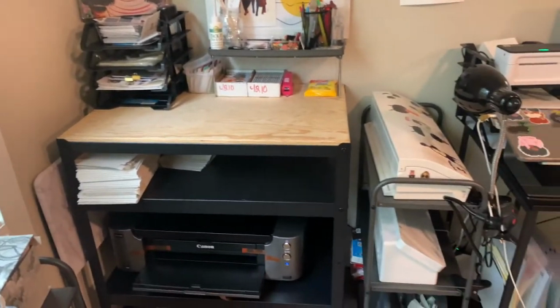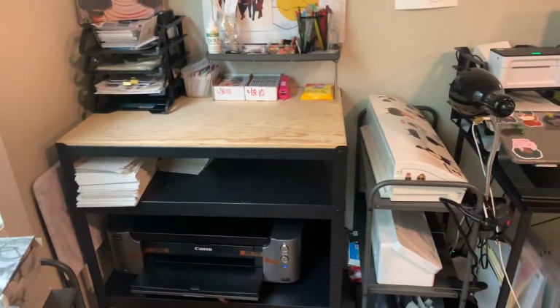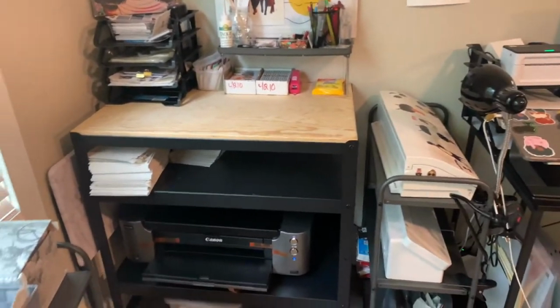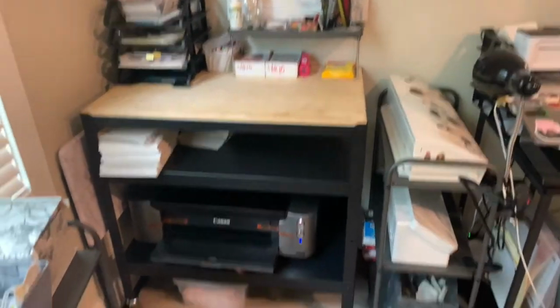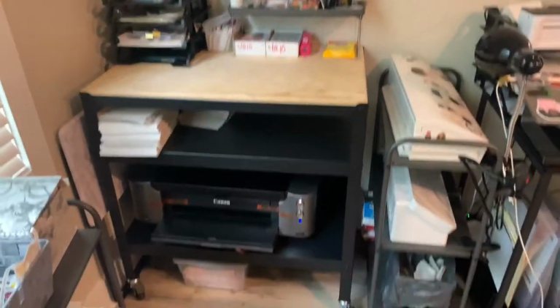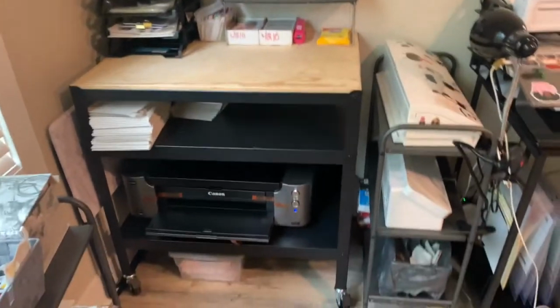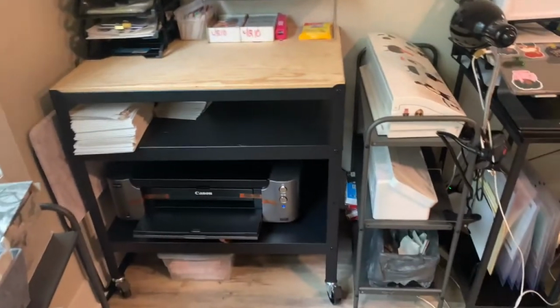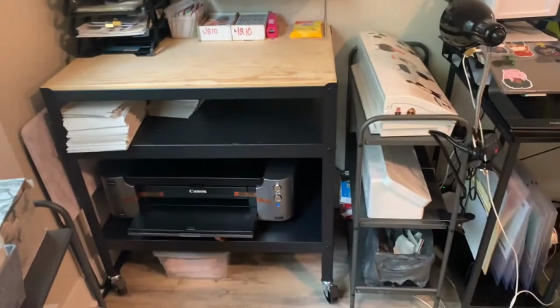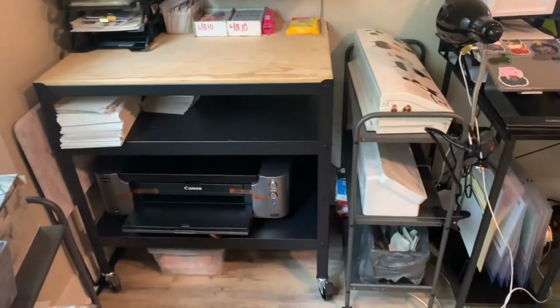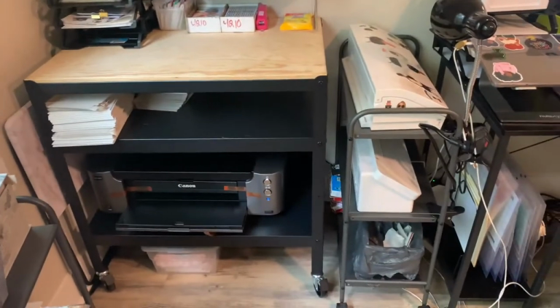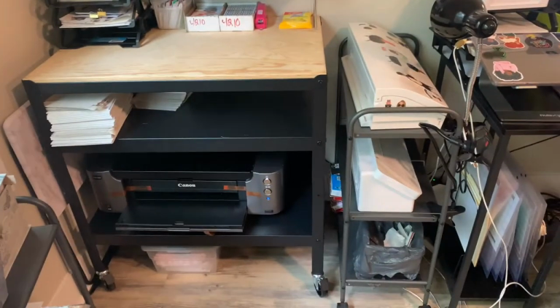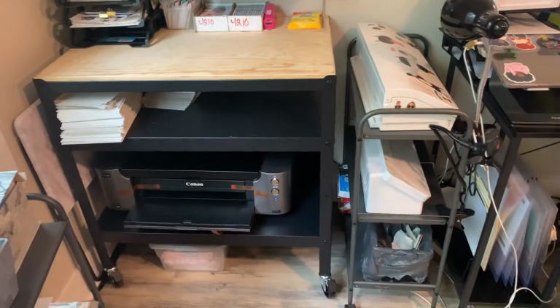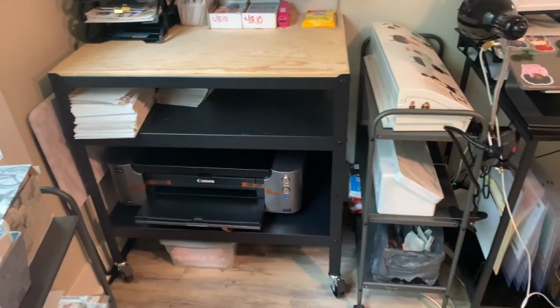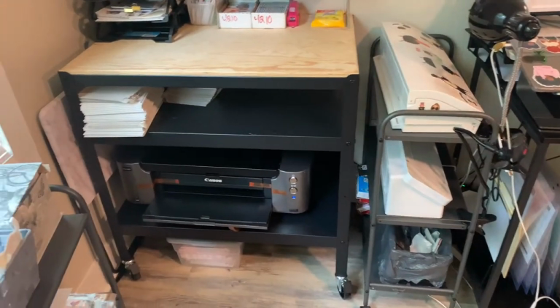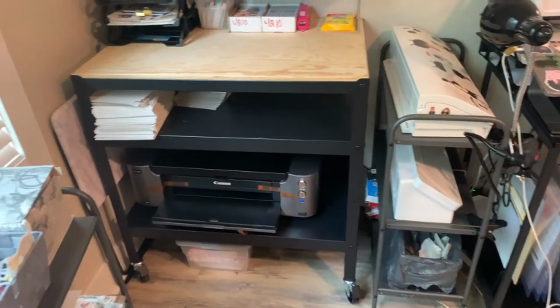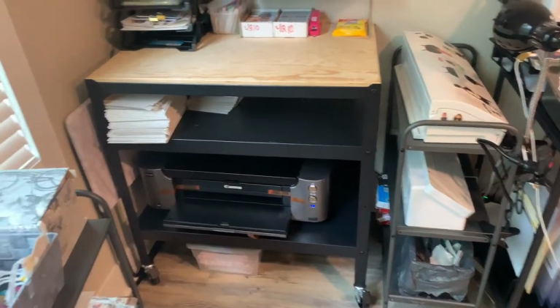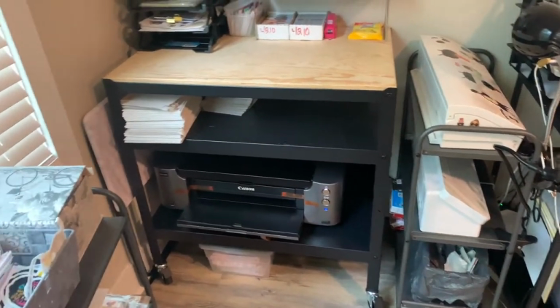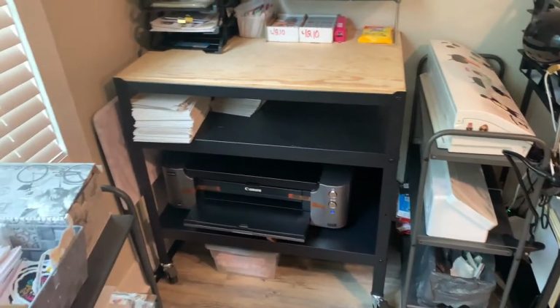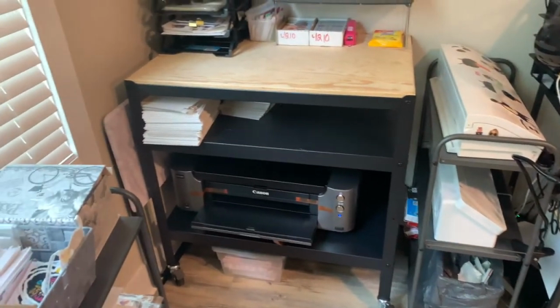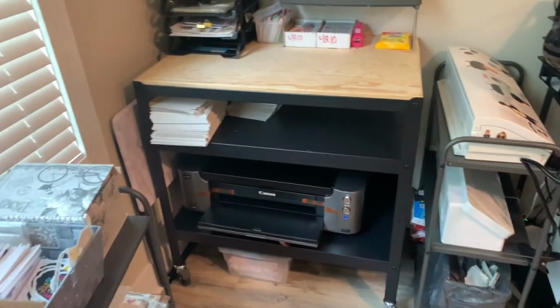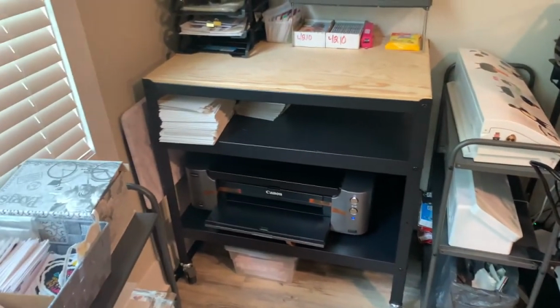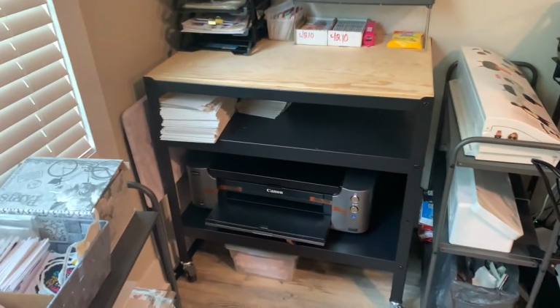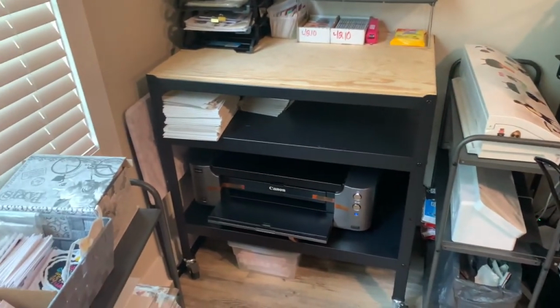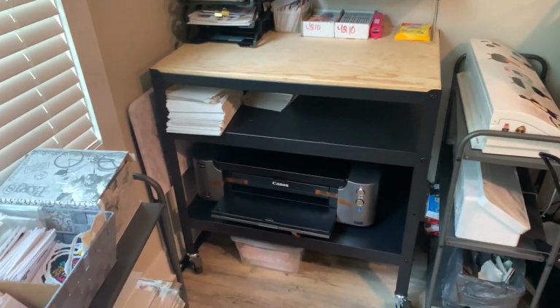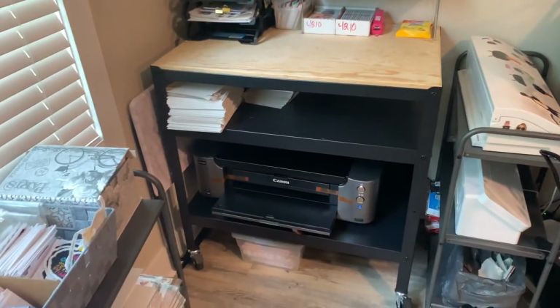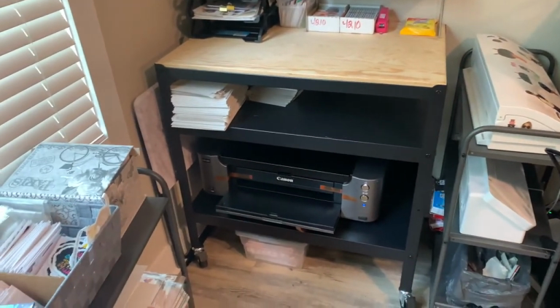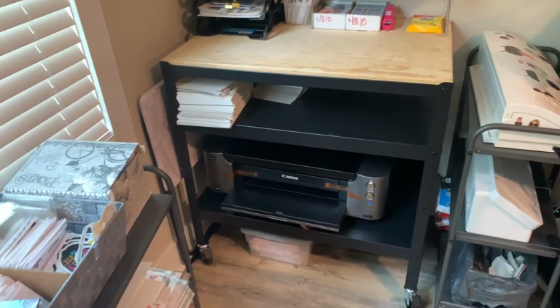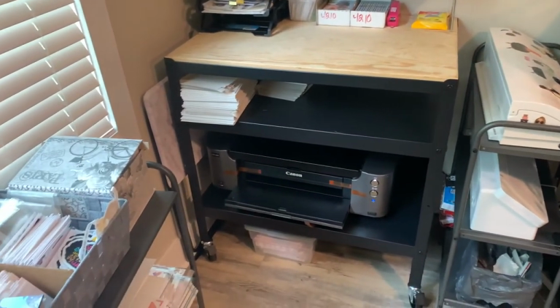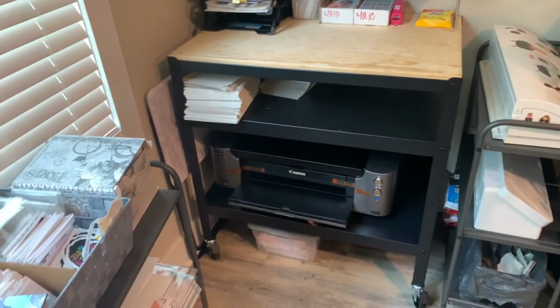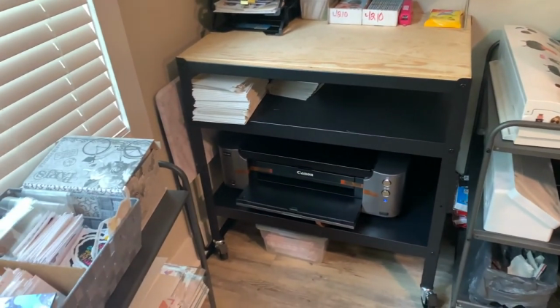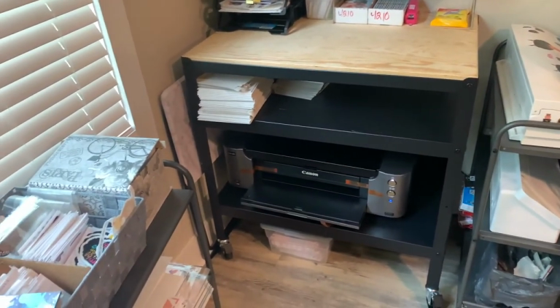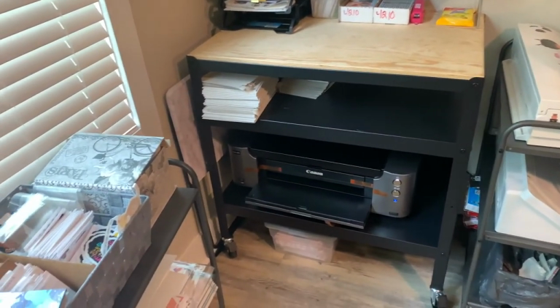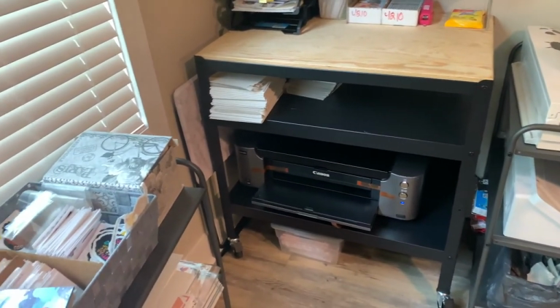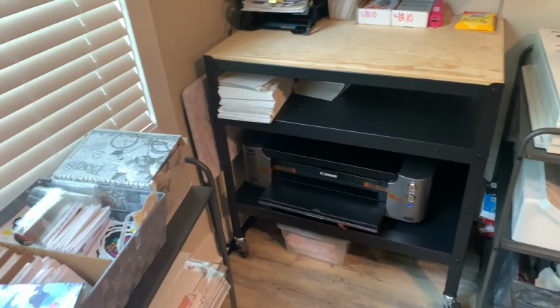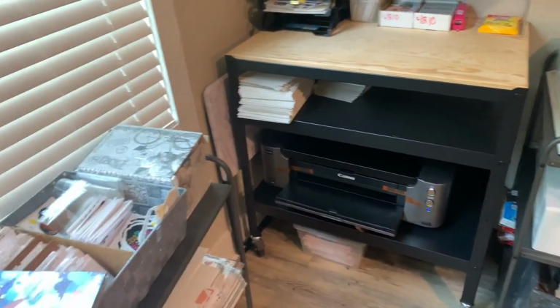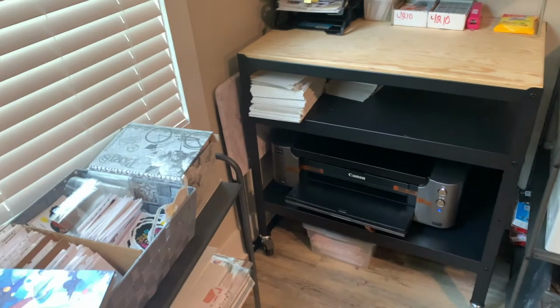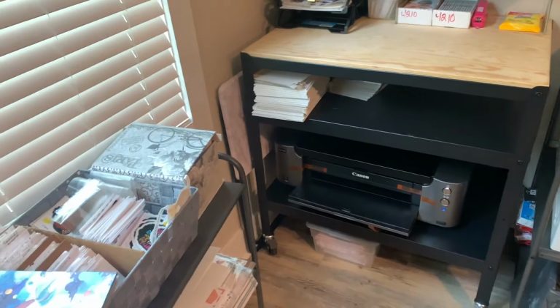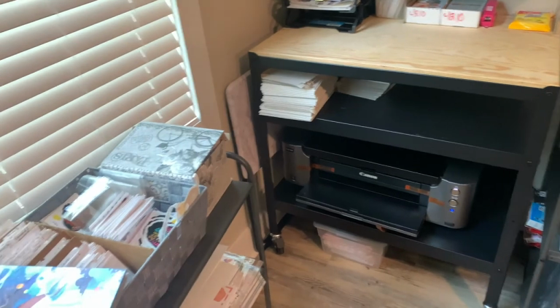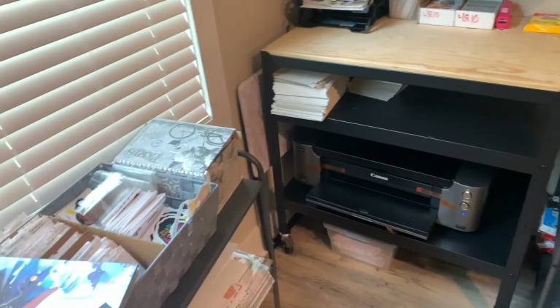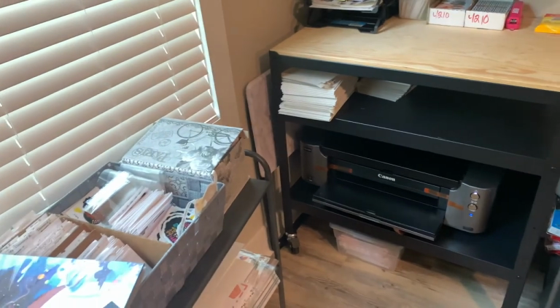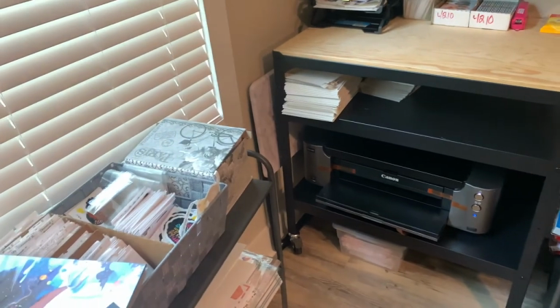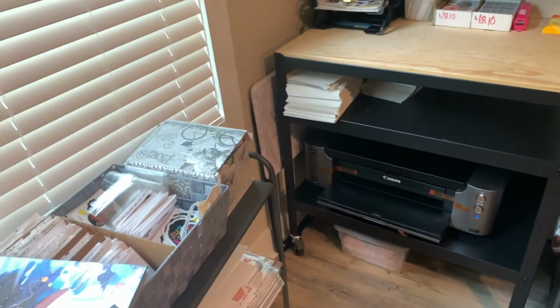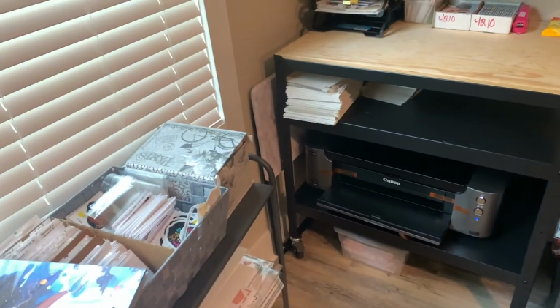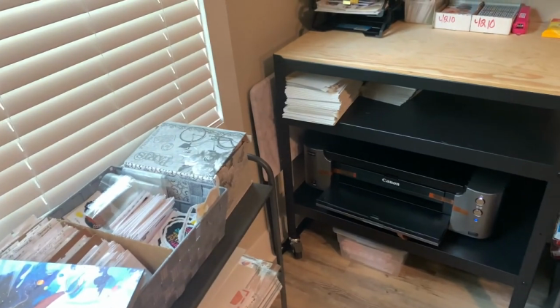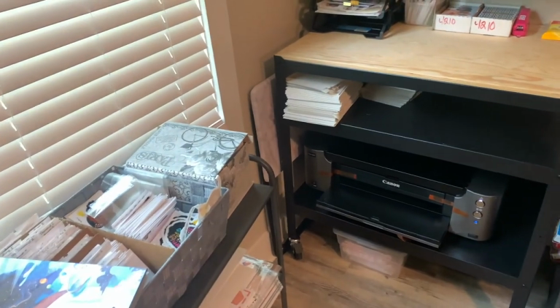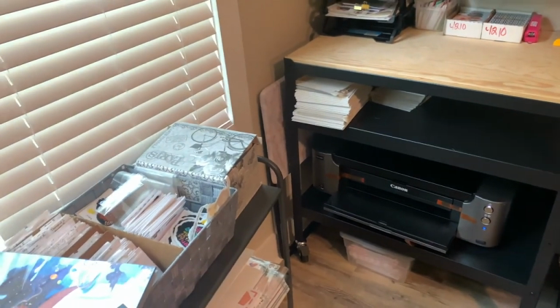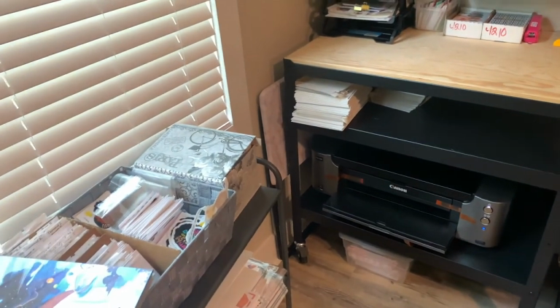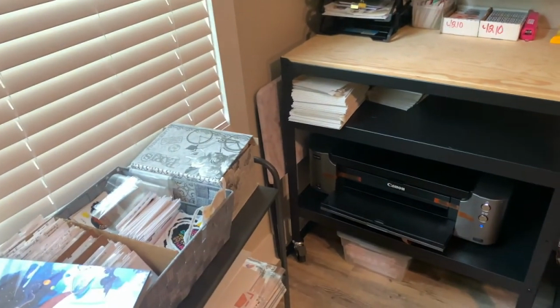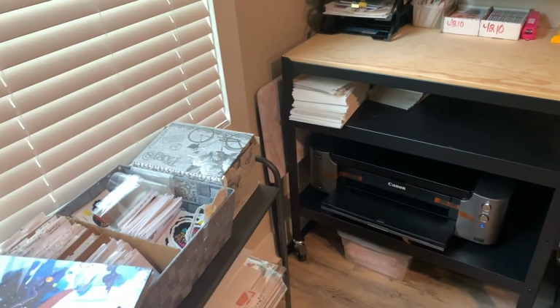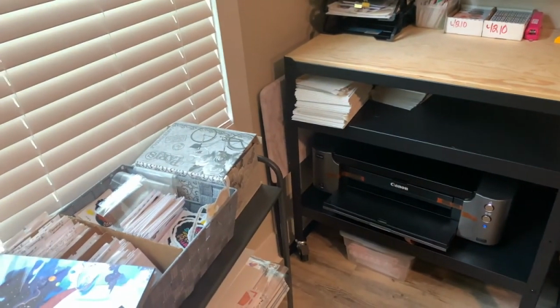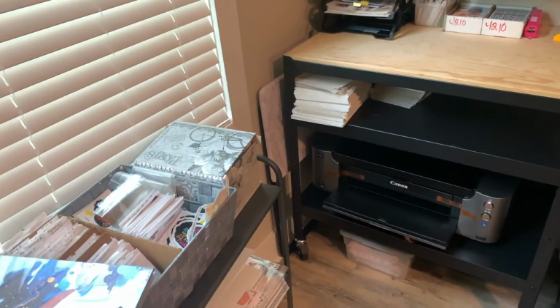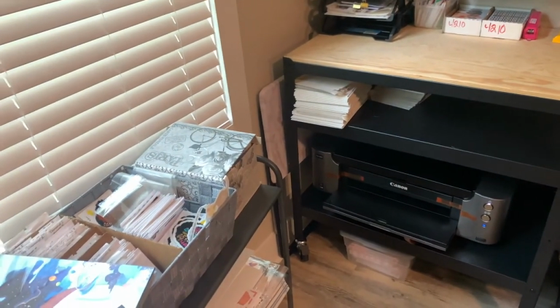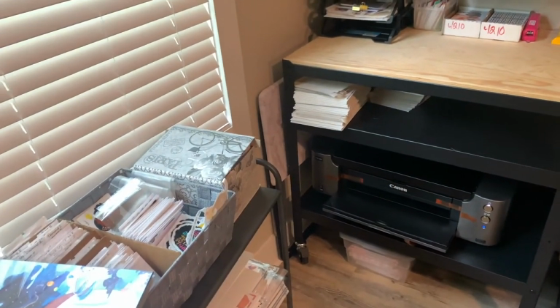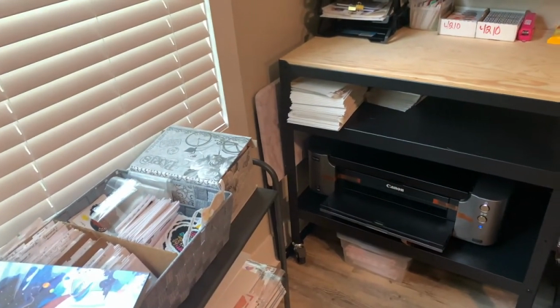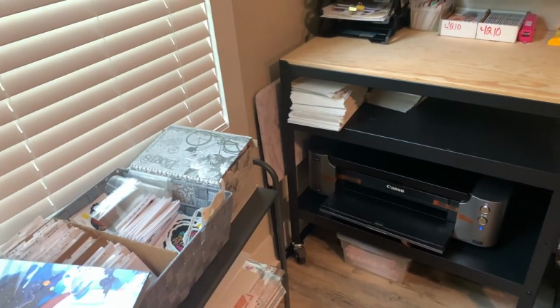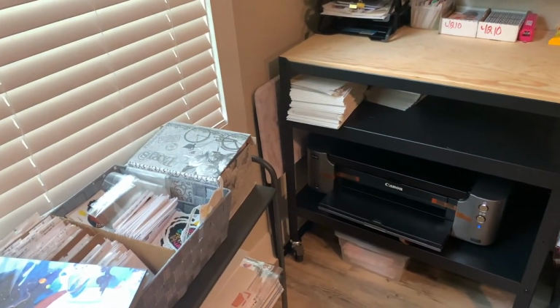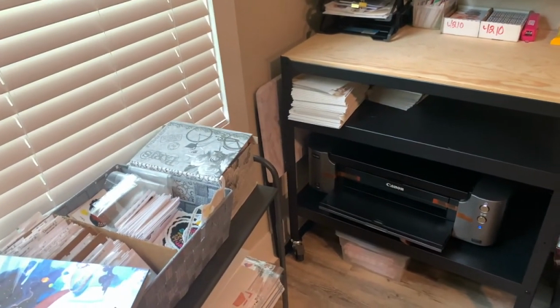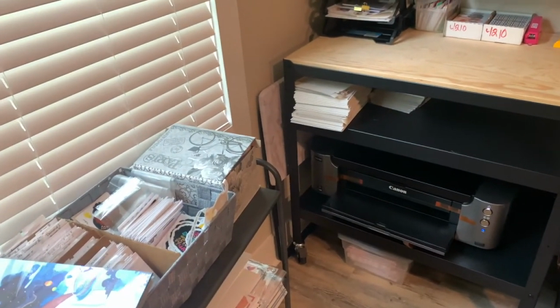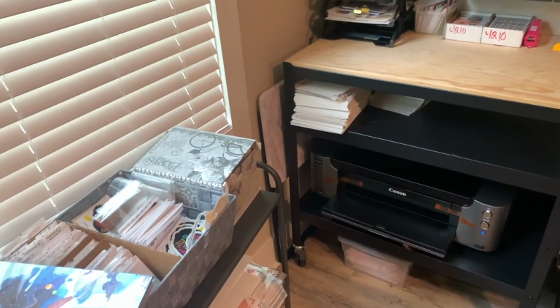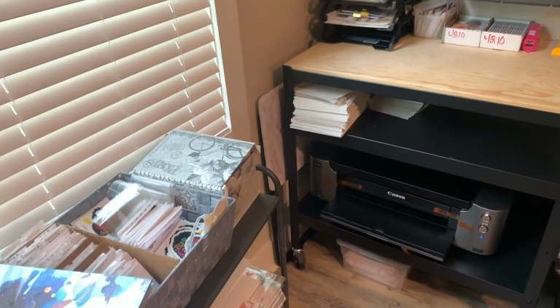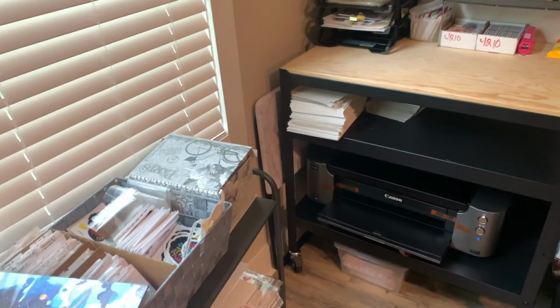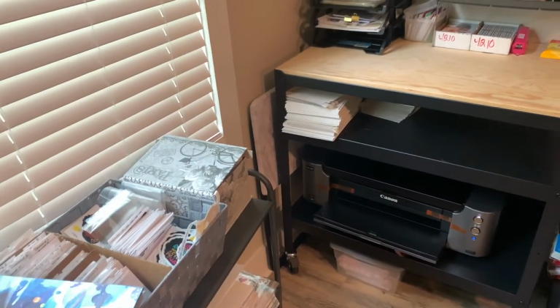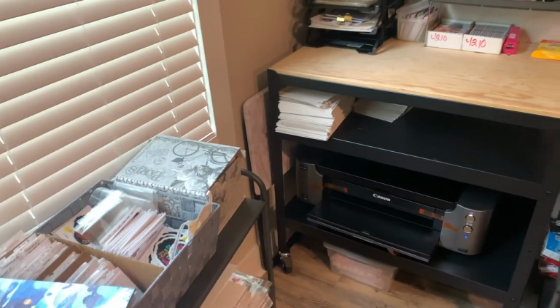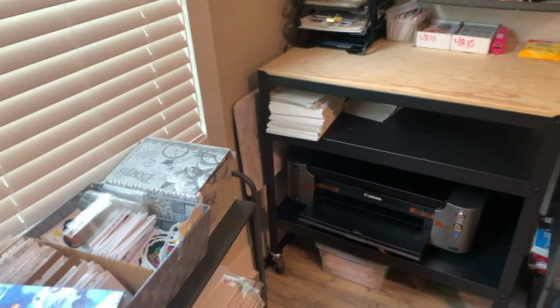Anyway, I'm moving on because I need to start doing orders — I have a few that should go out today.